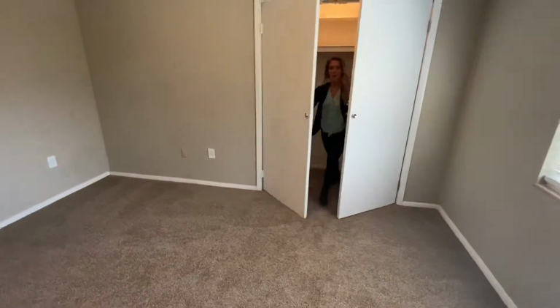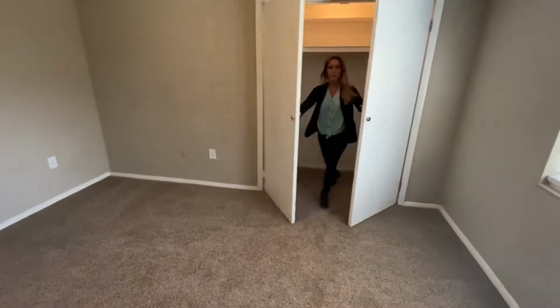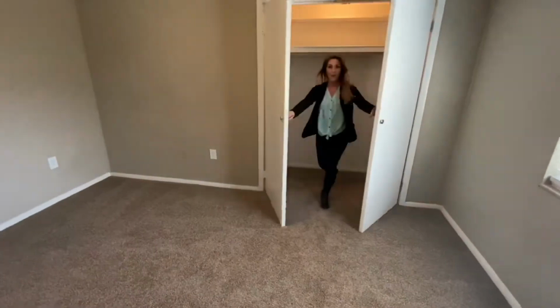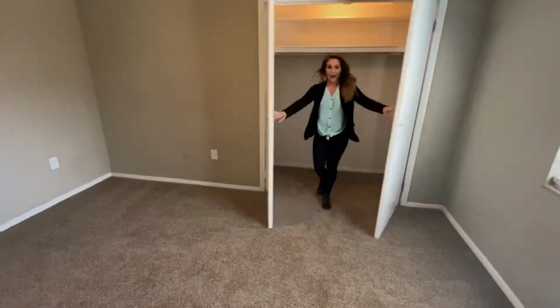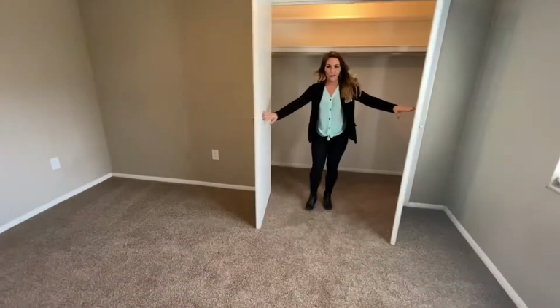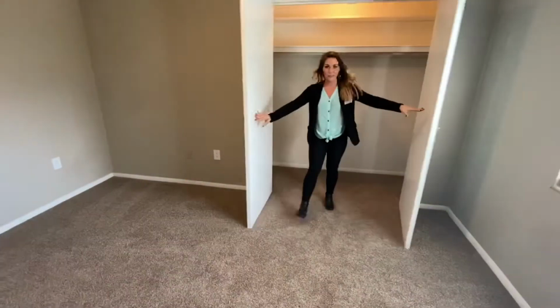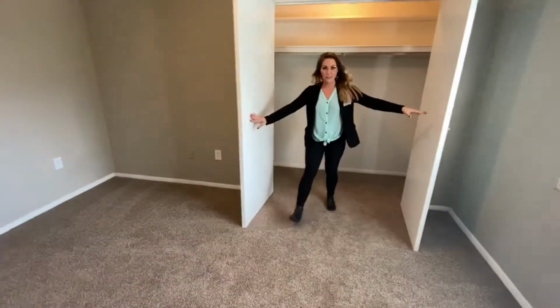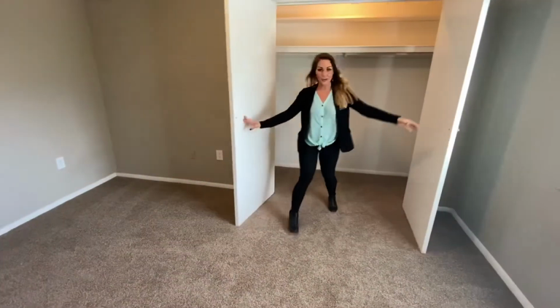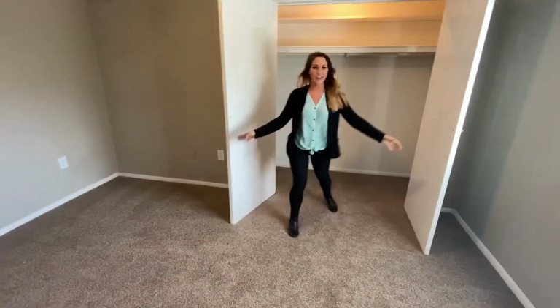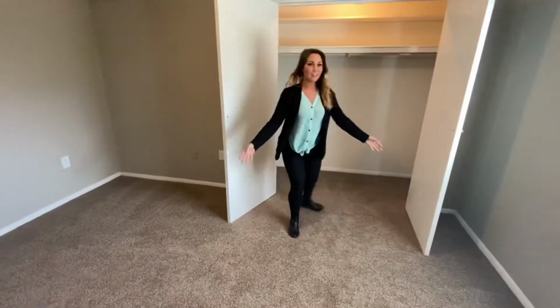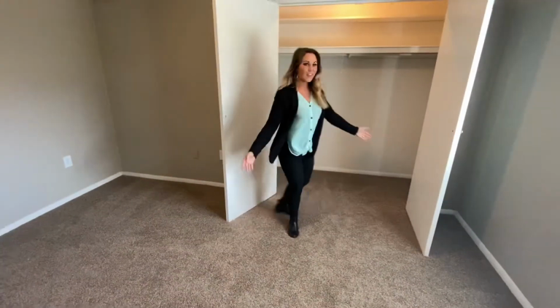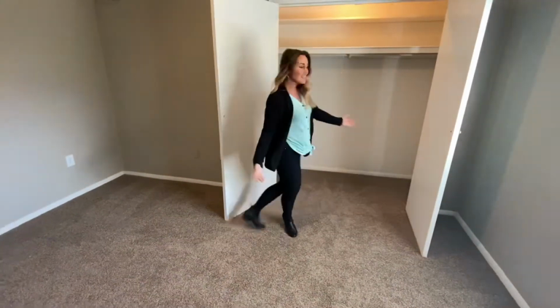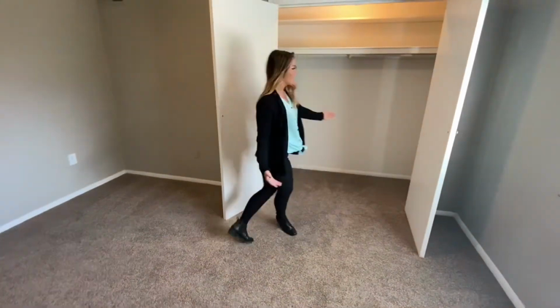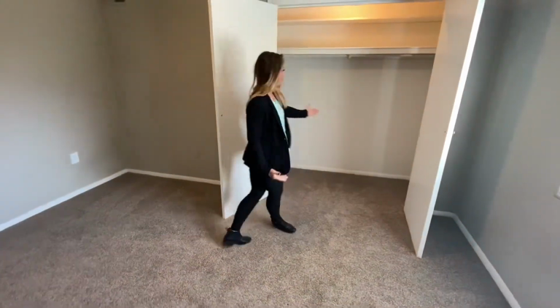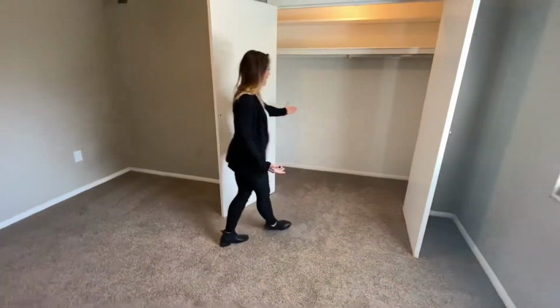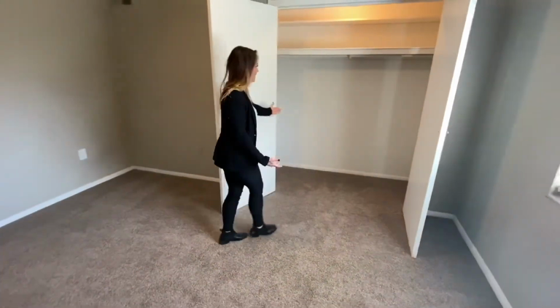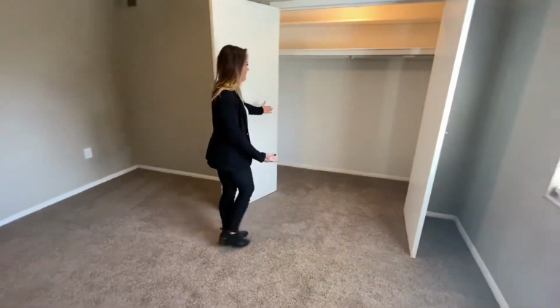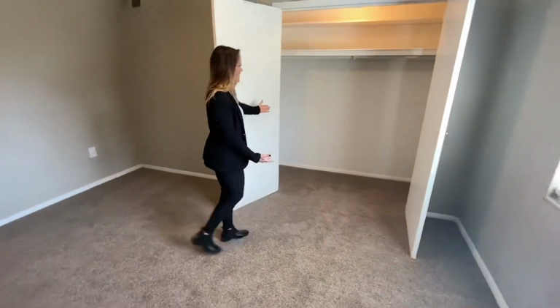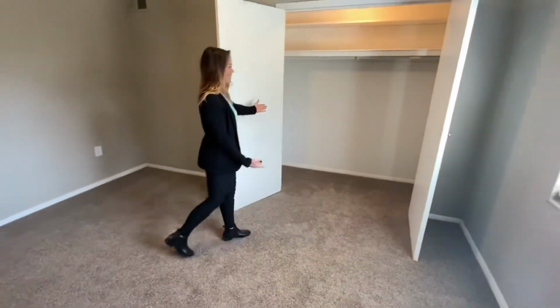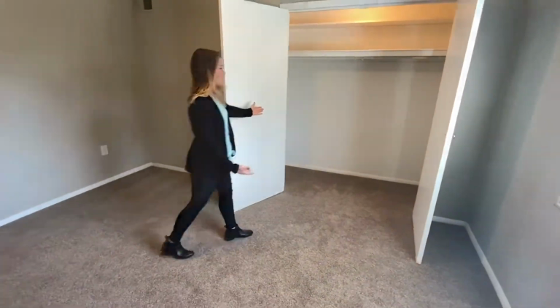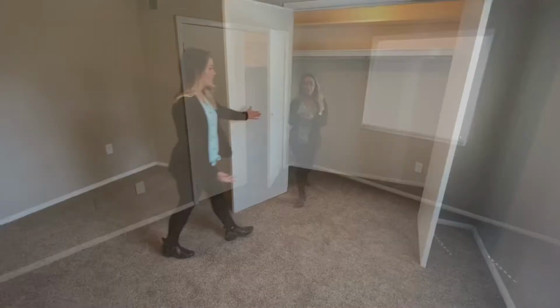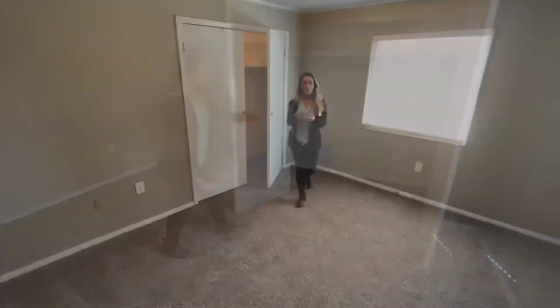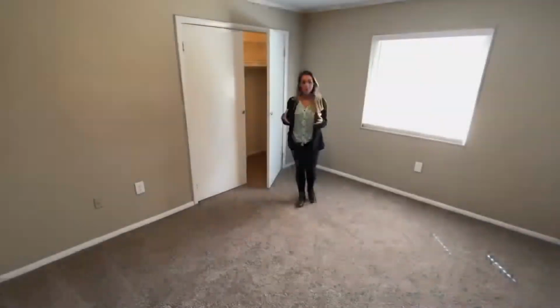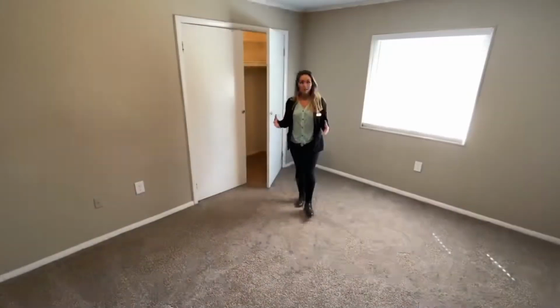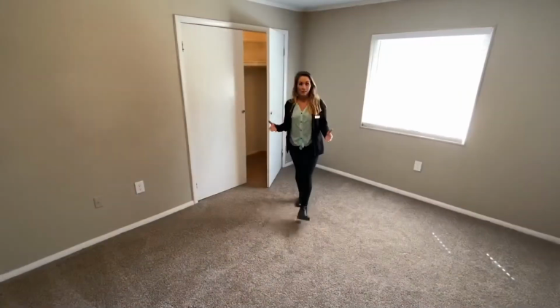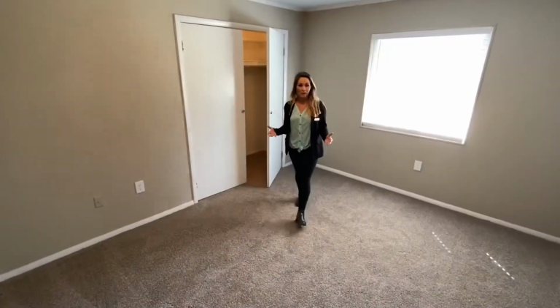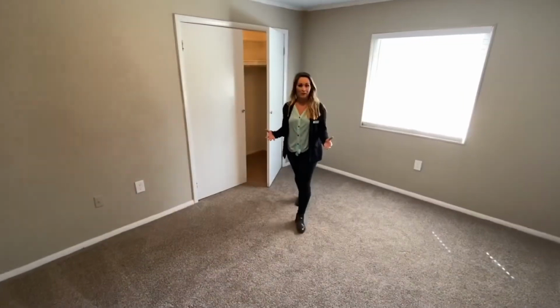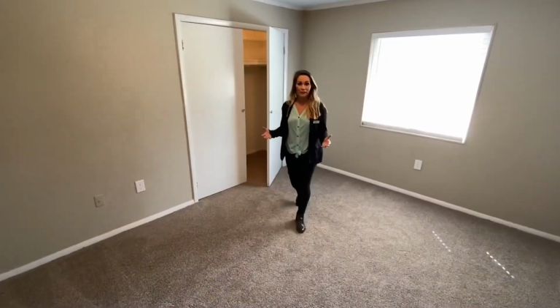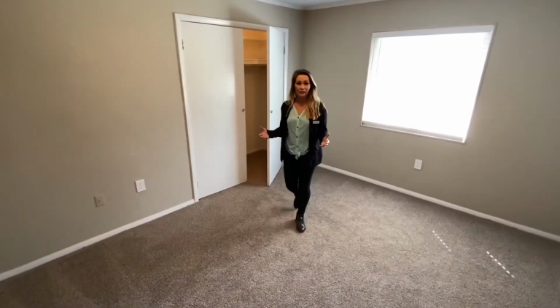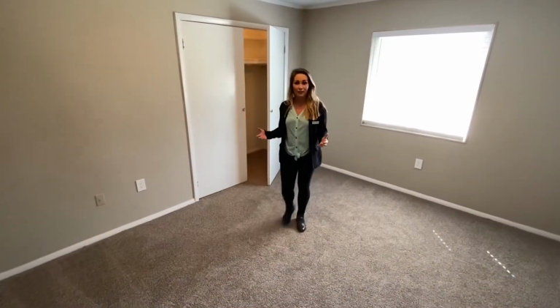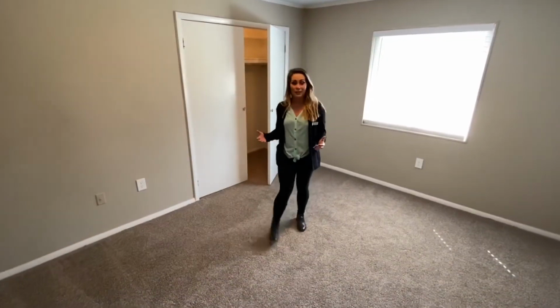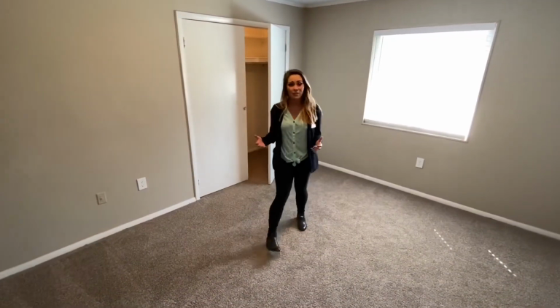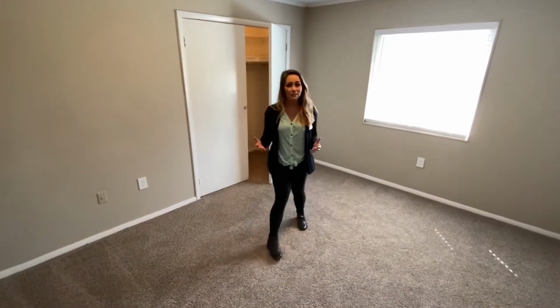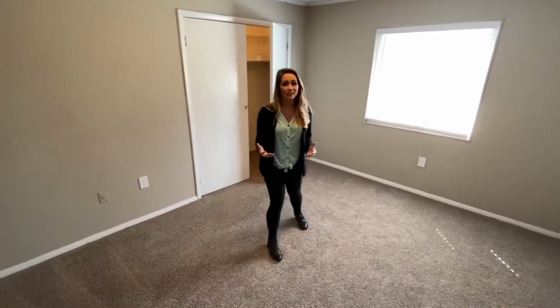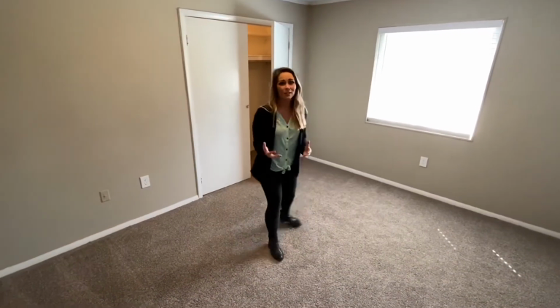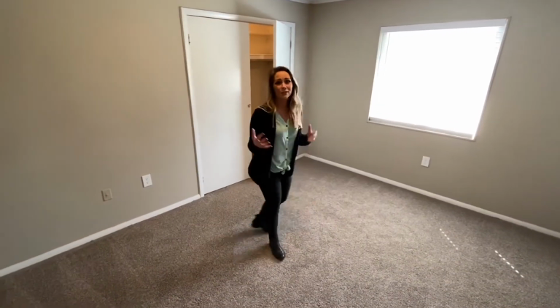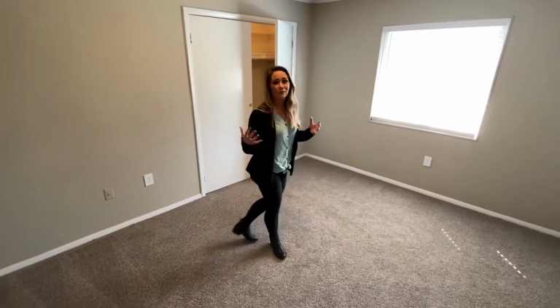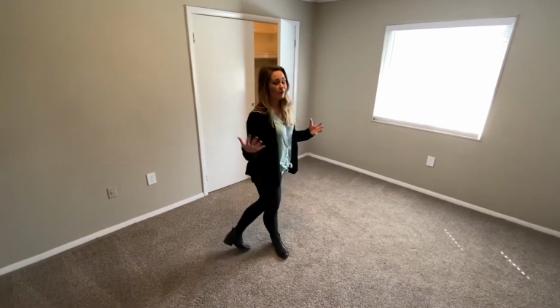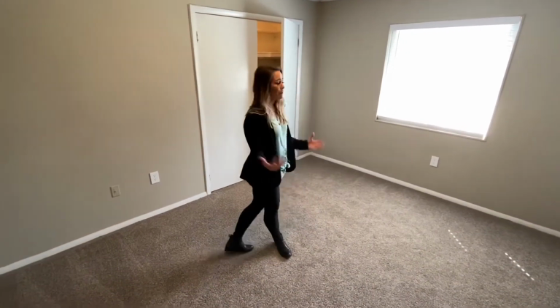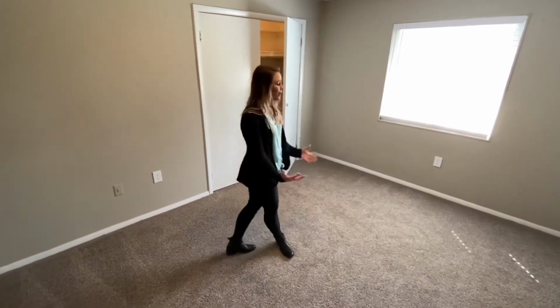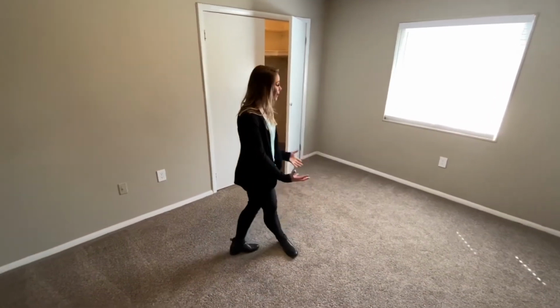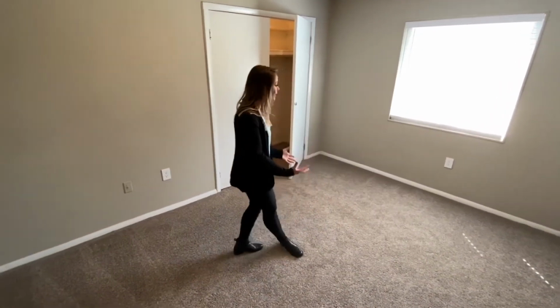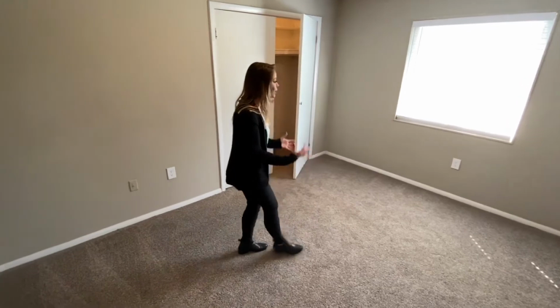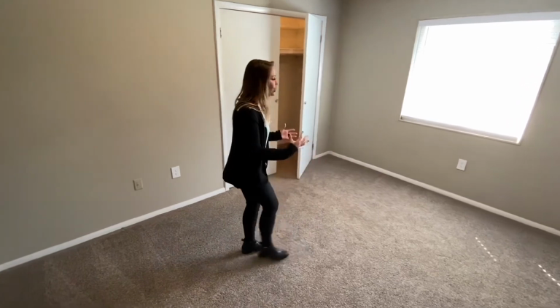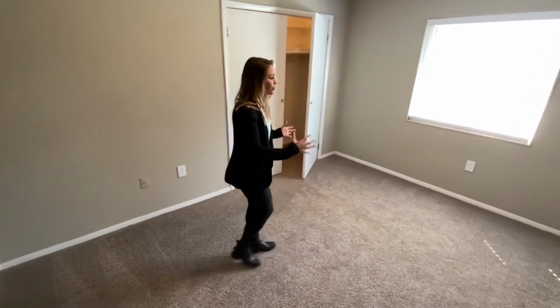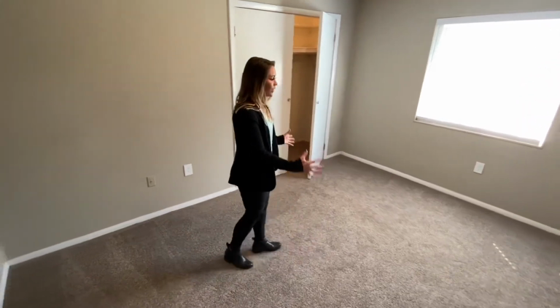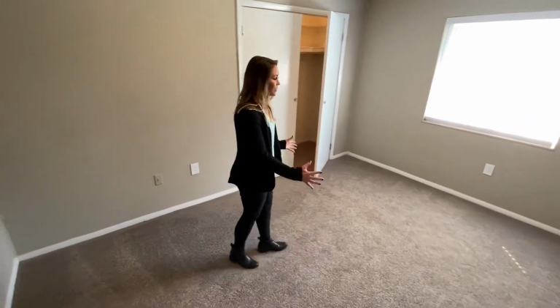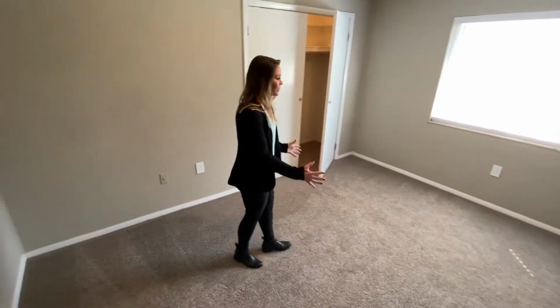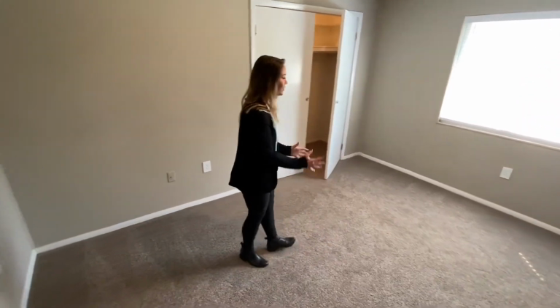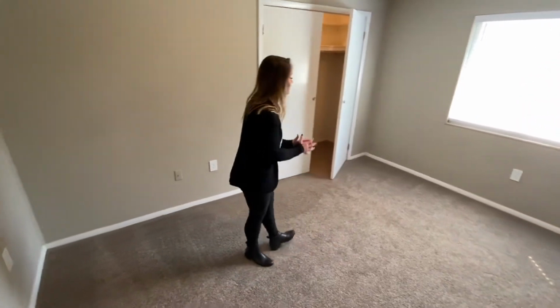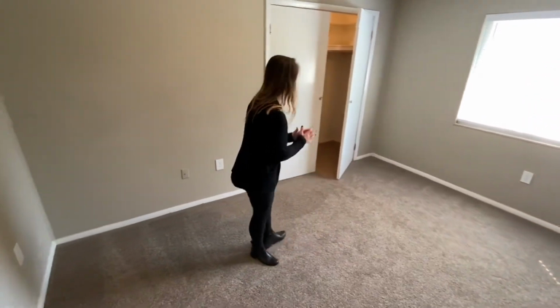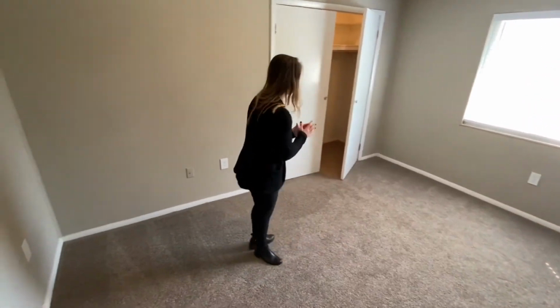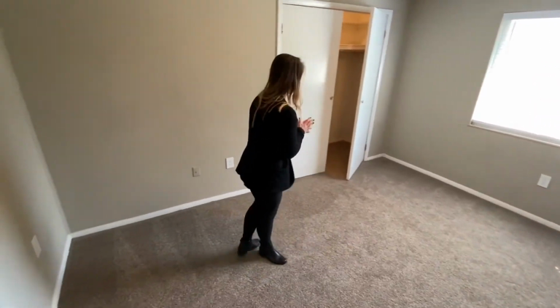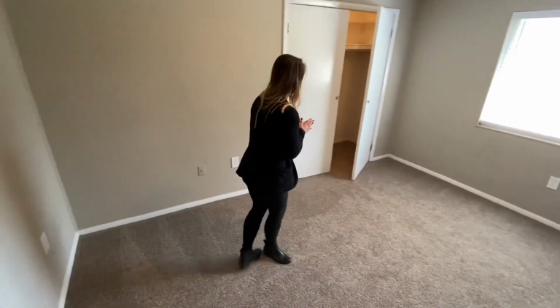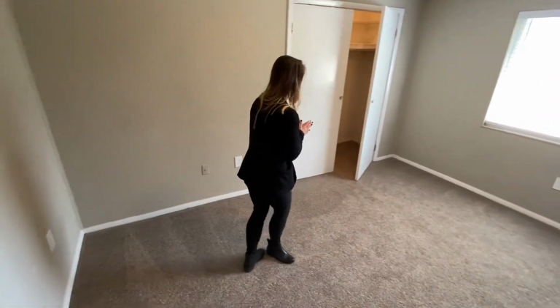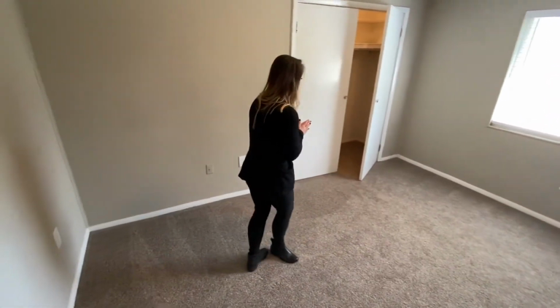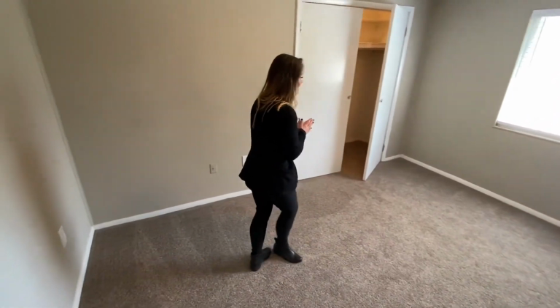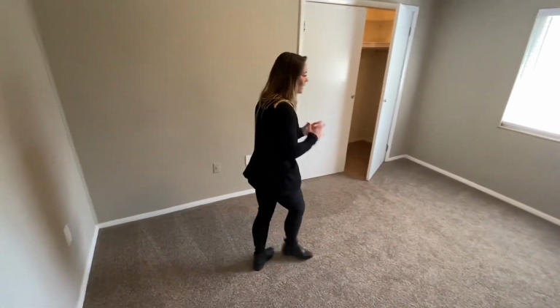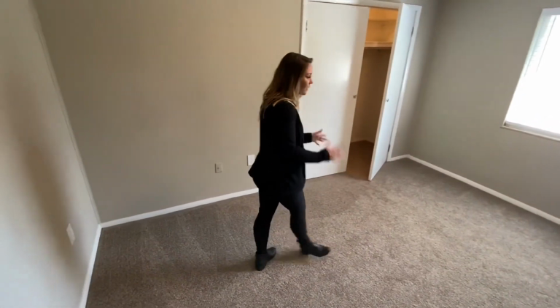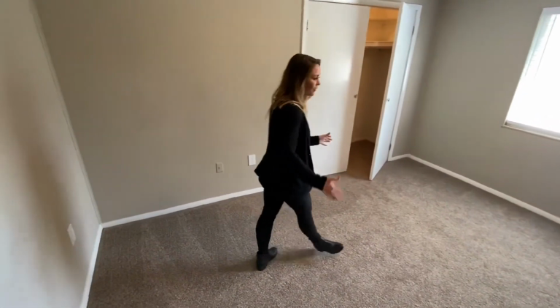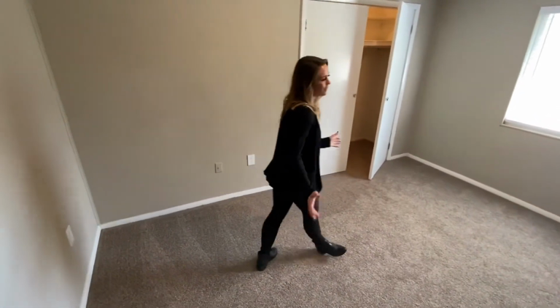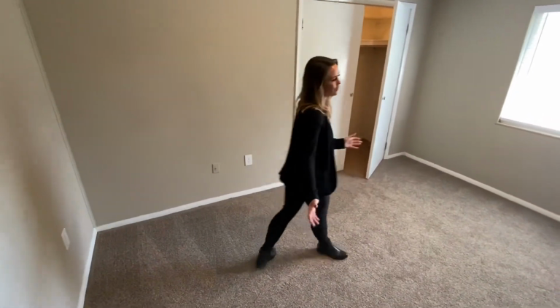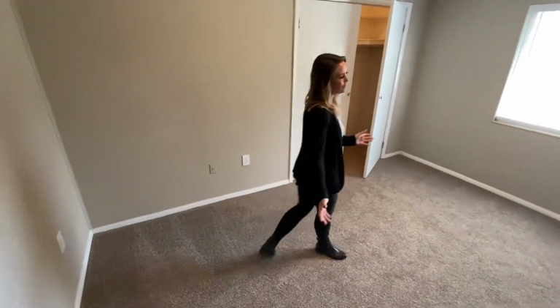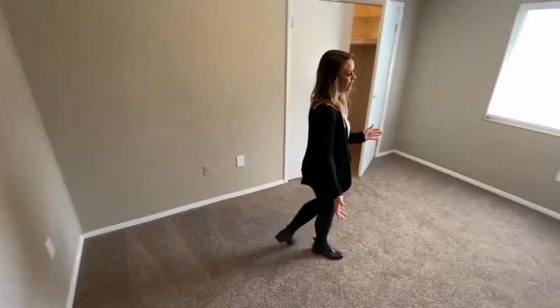Wow, look at all that closet space. Look at all the space that you have in here. As you can see you can fit a bed, dresser, nightstands, anything that you need.